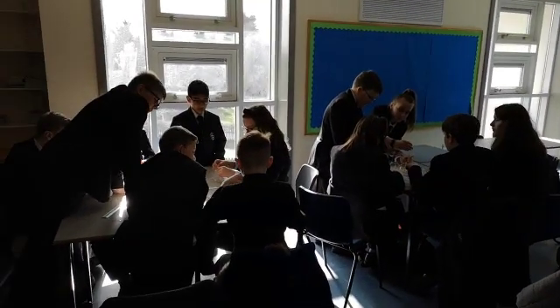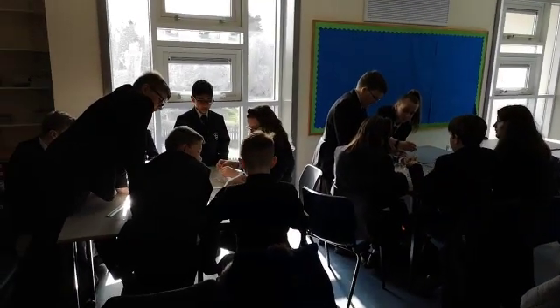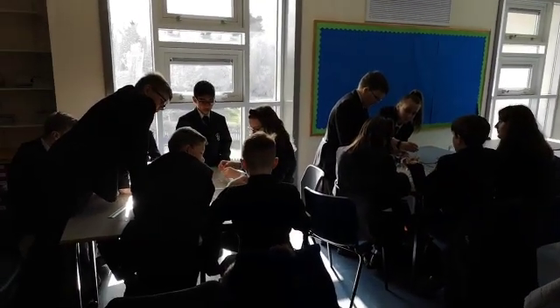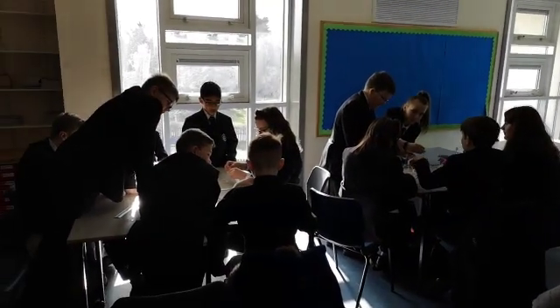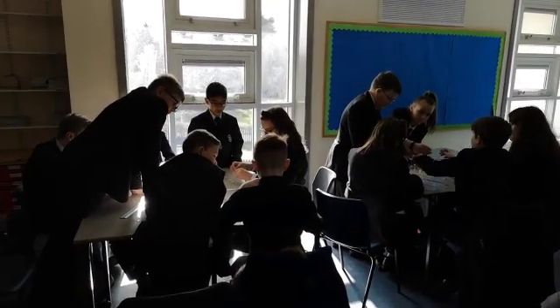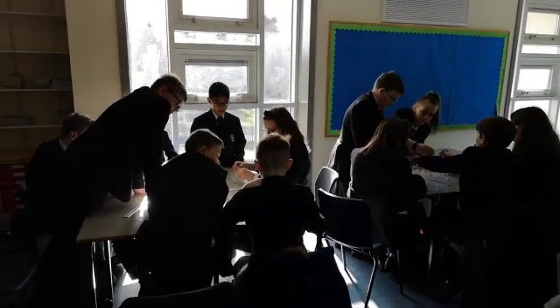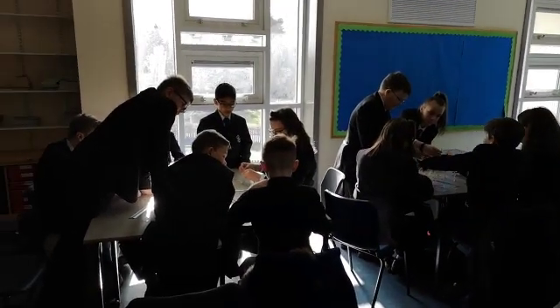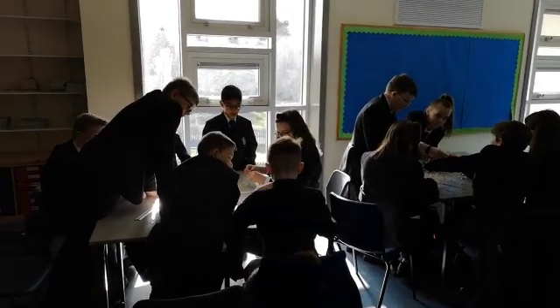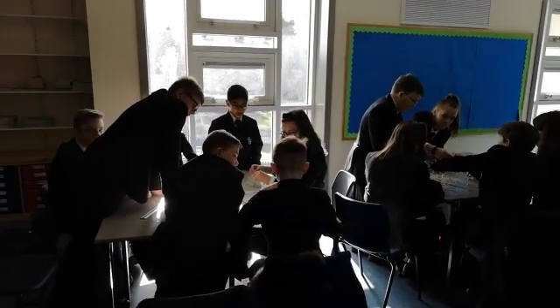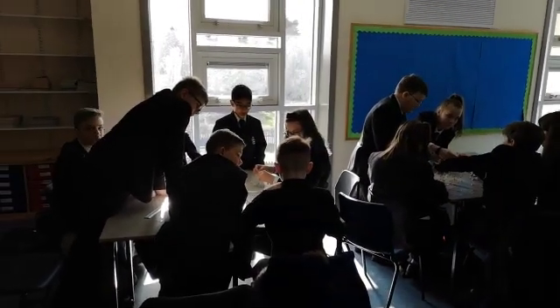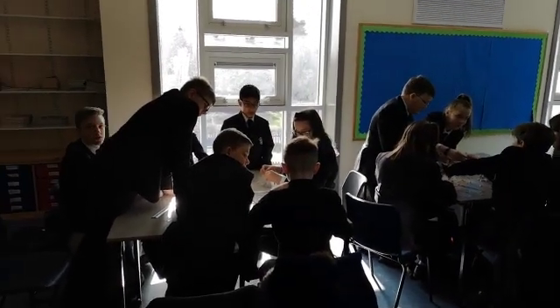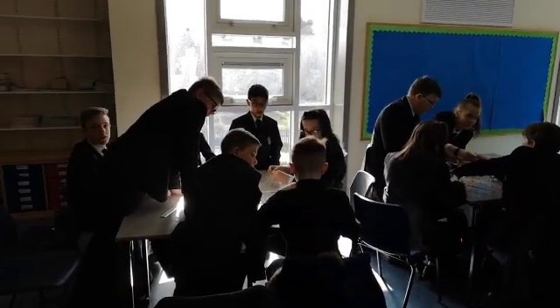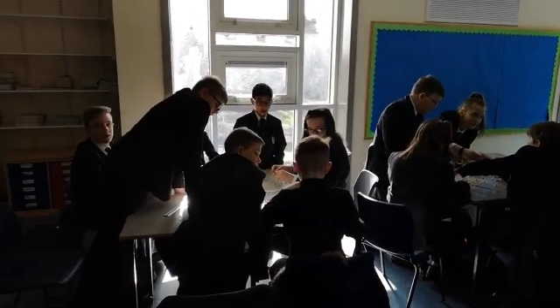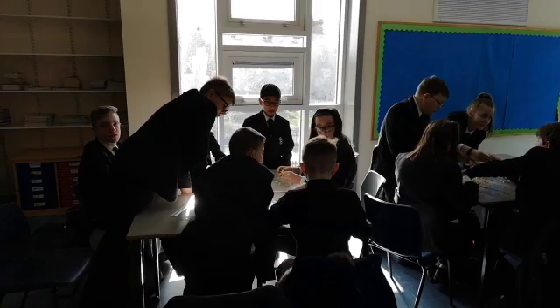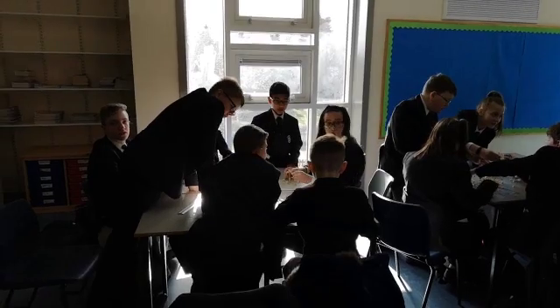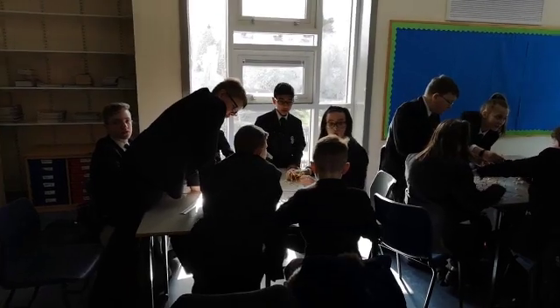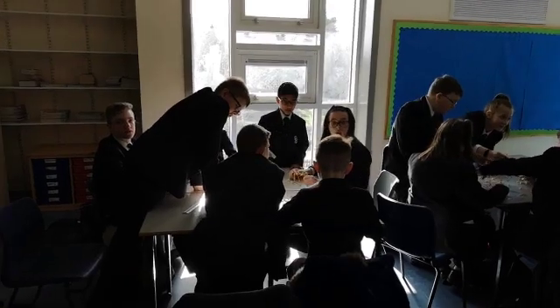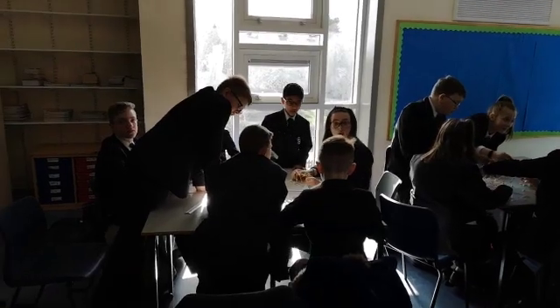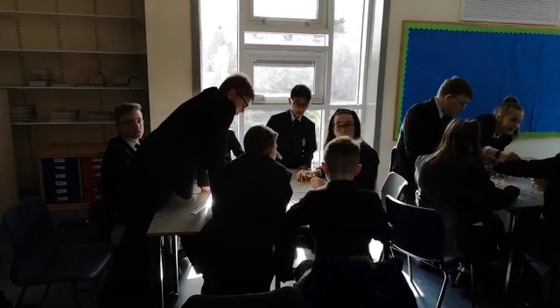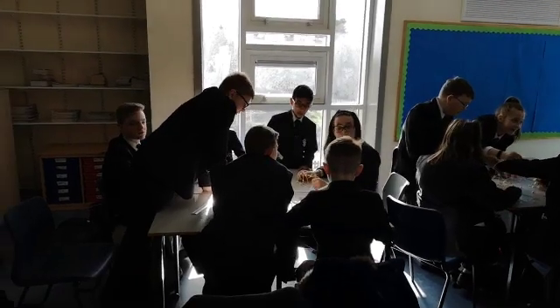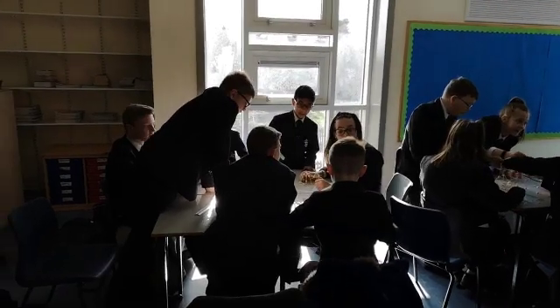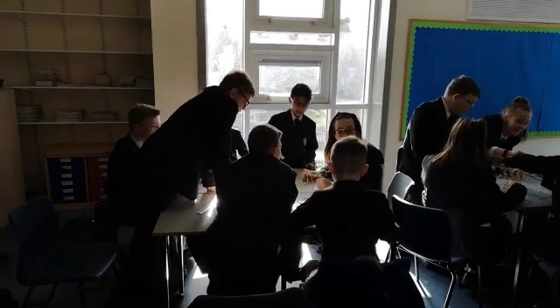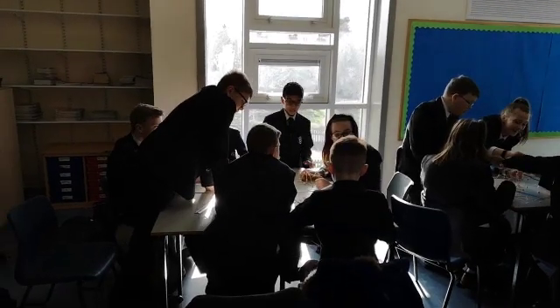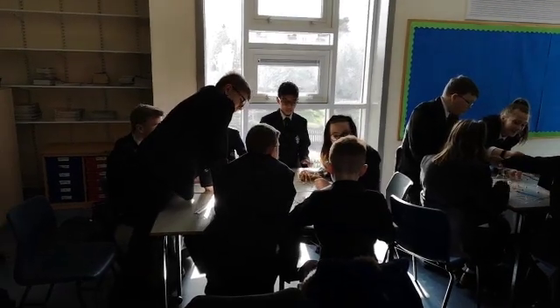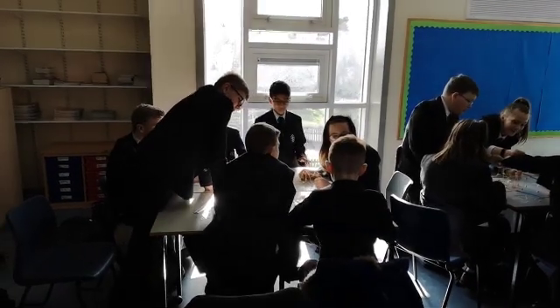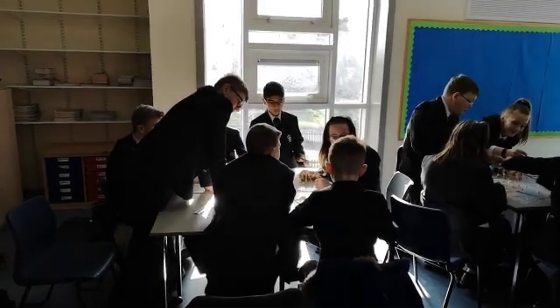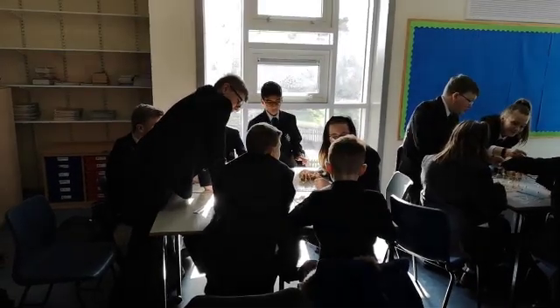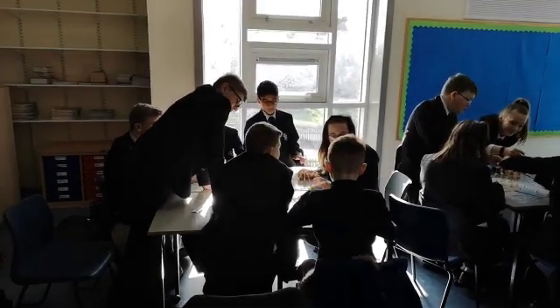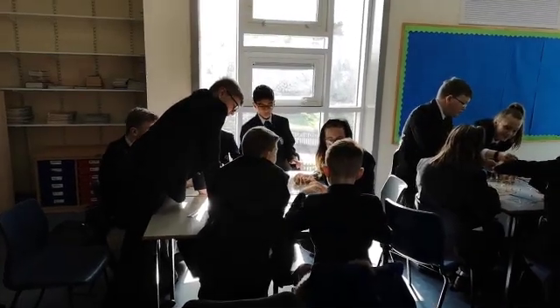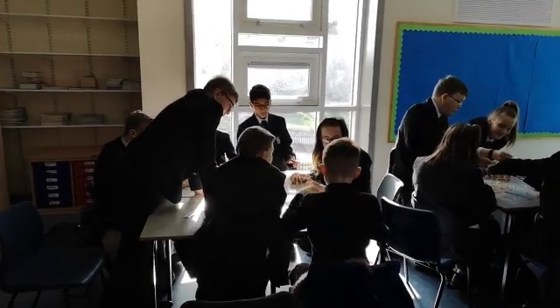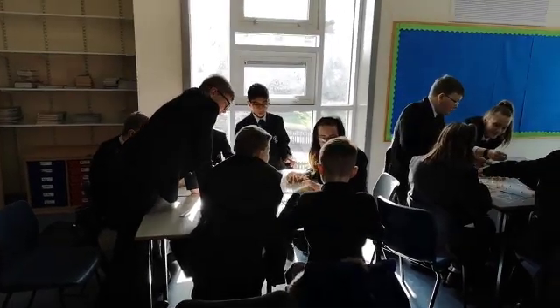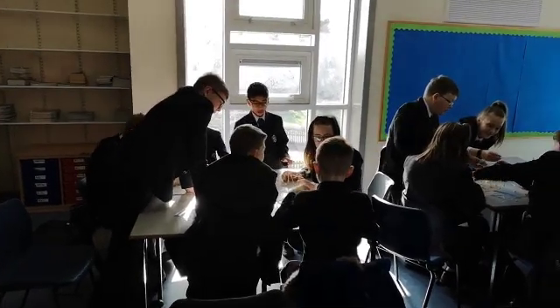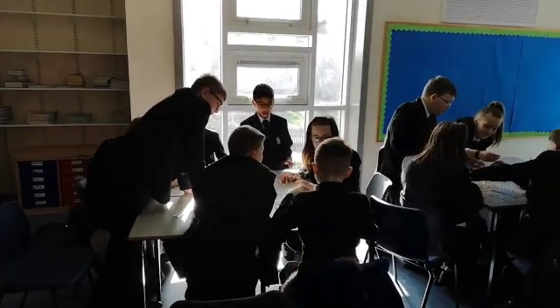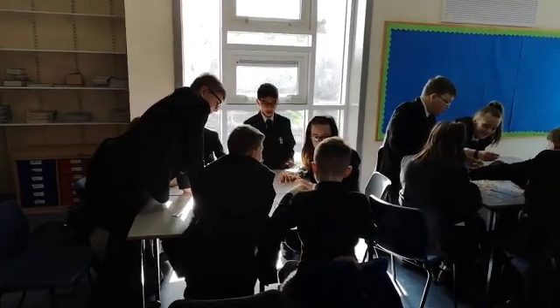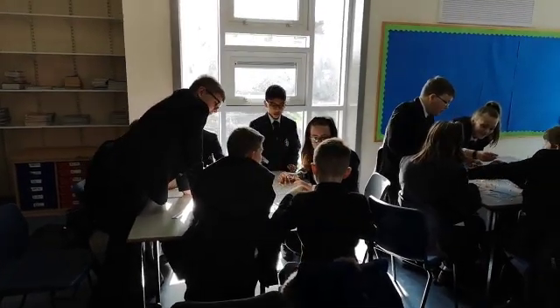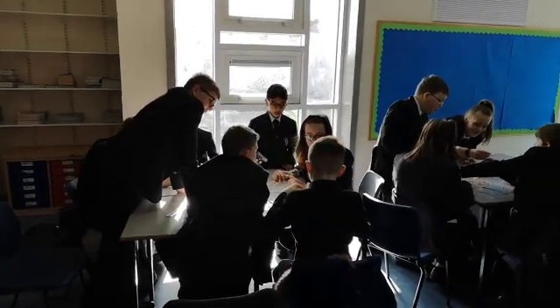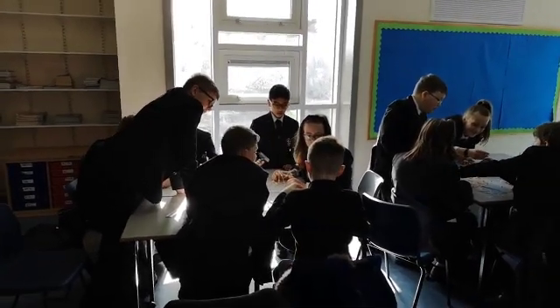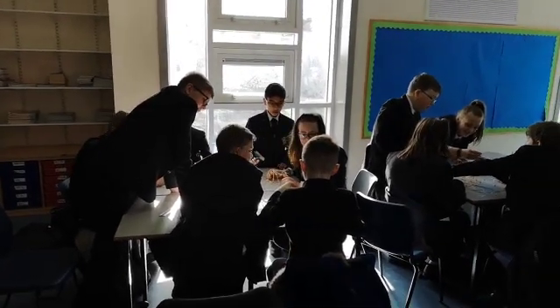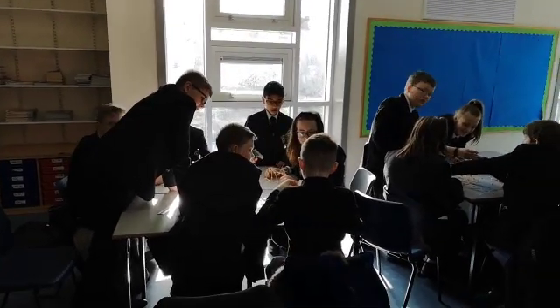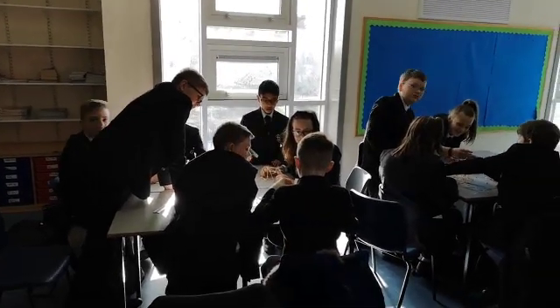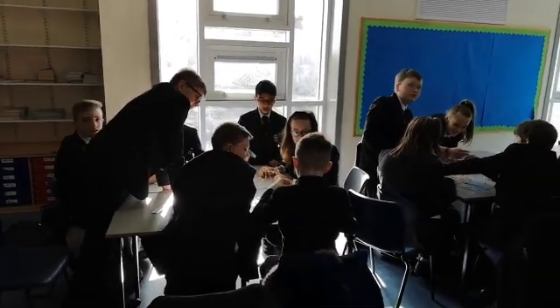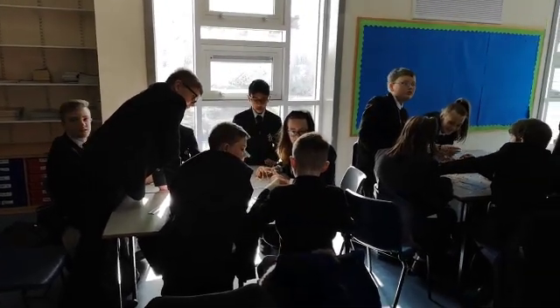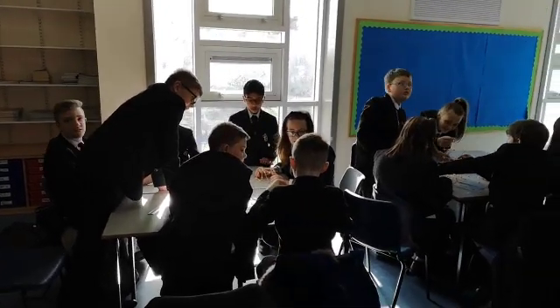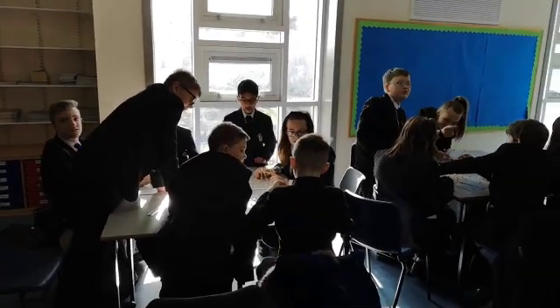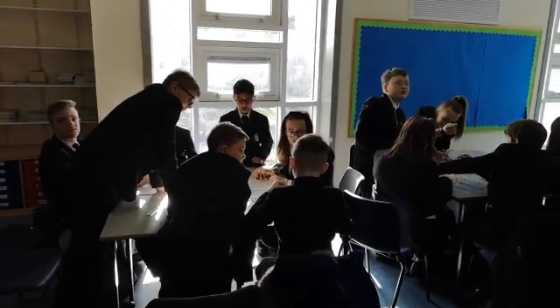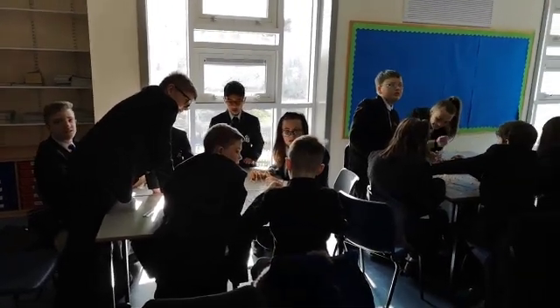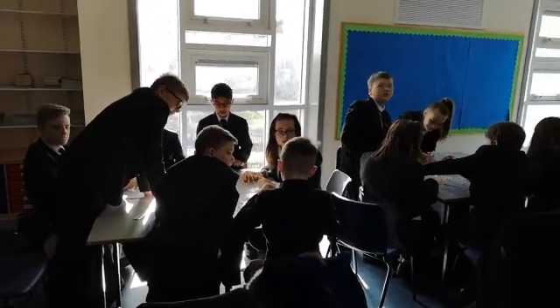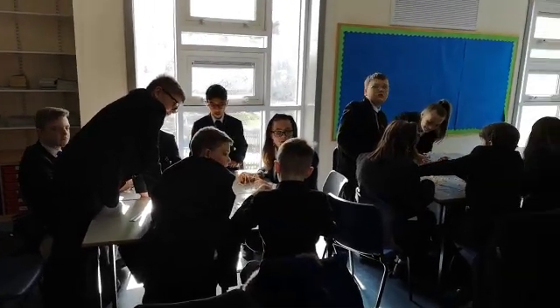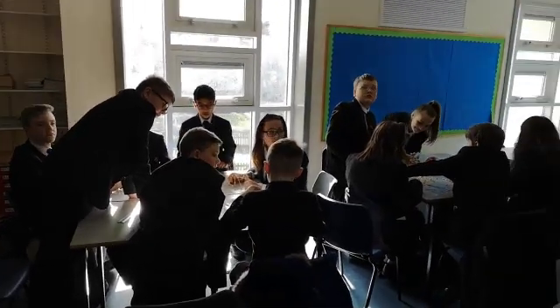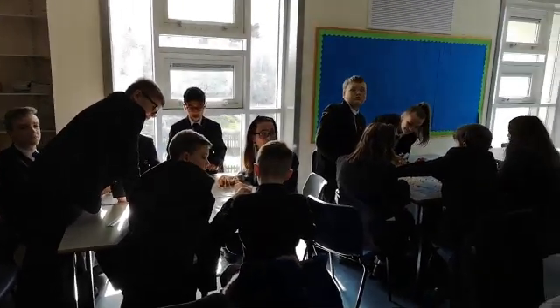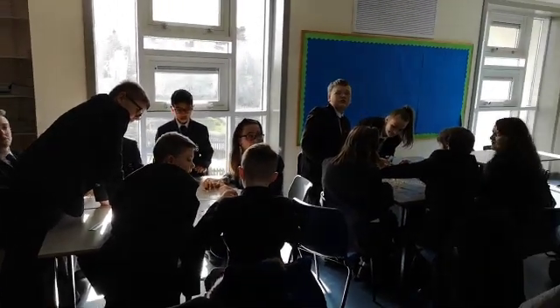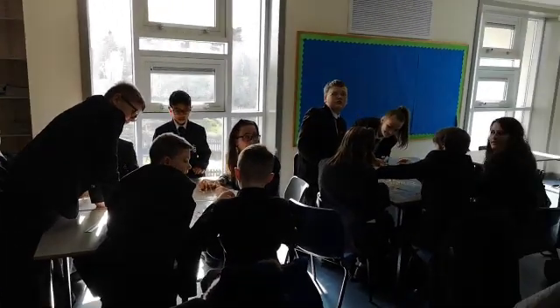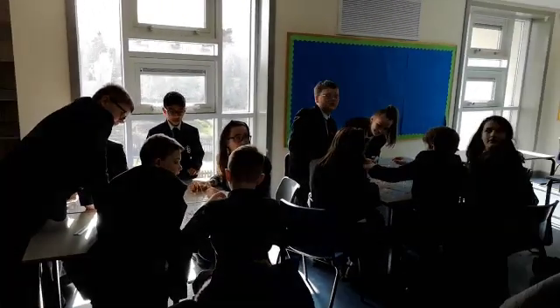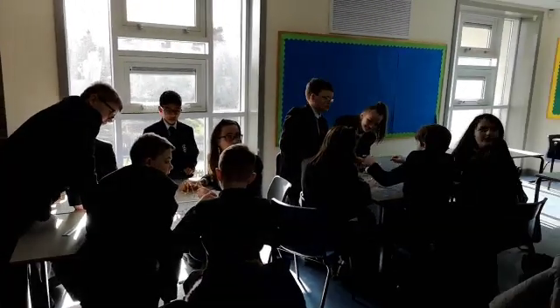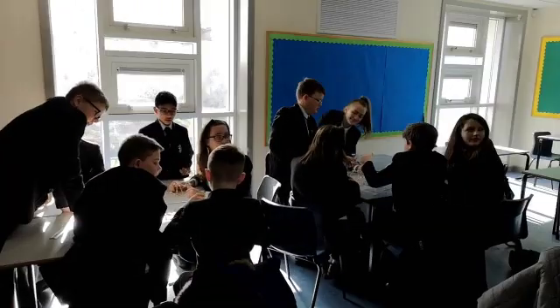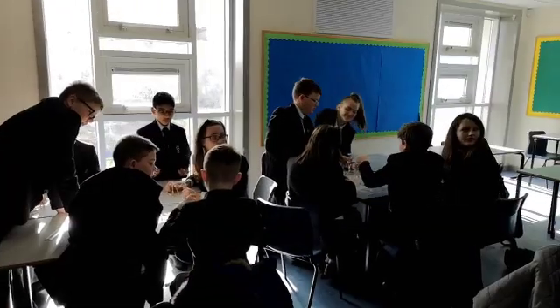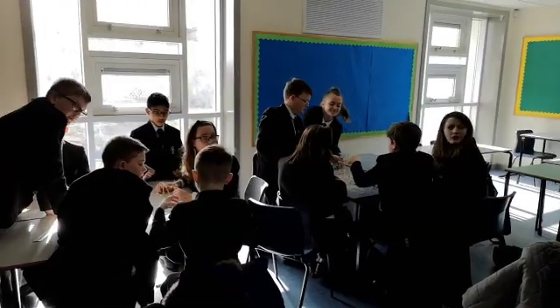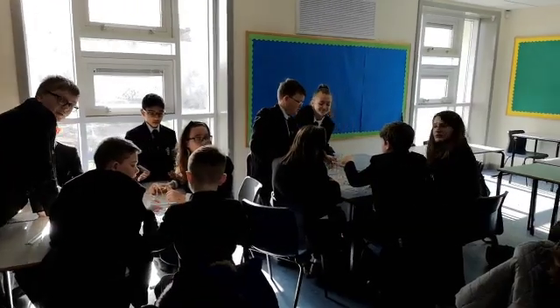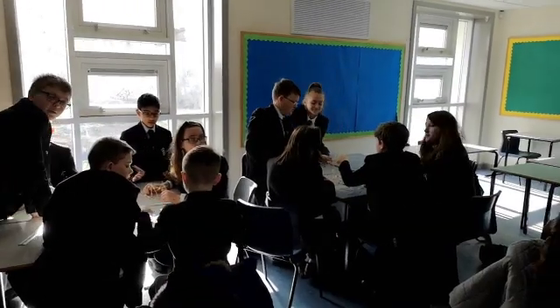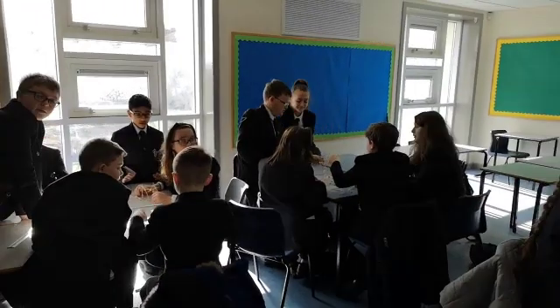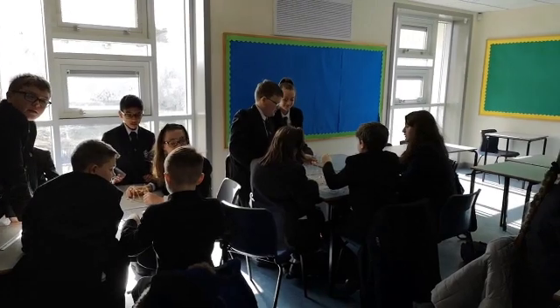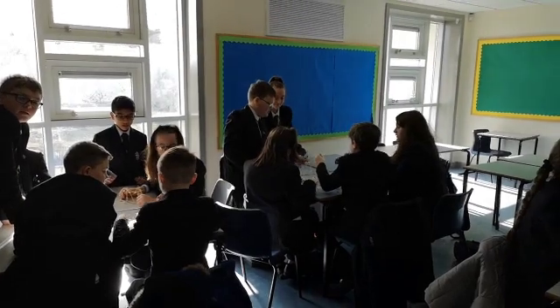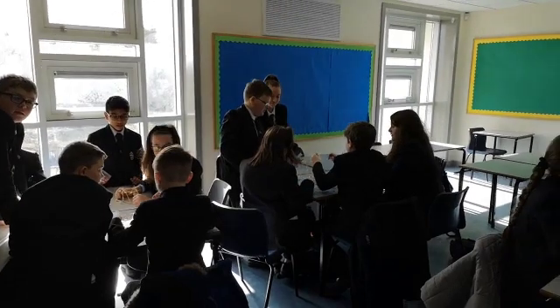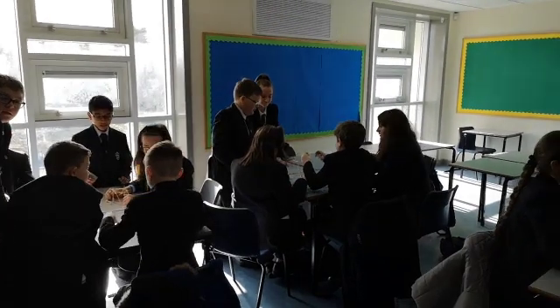It's only one and a half minutes left. We have one and a half minutes left. Look at the whiteboard, it's up there. One minute left.